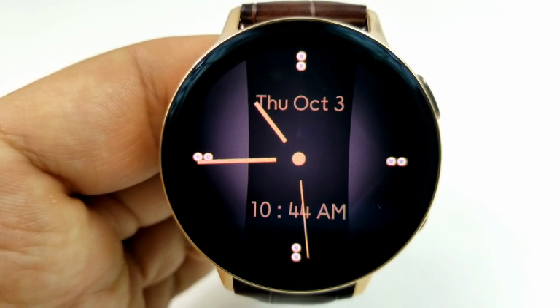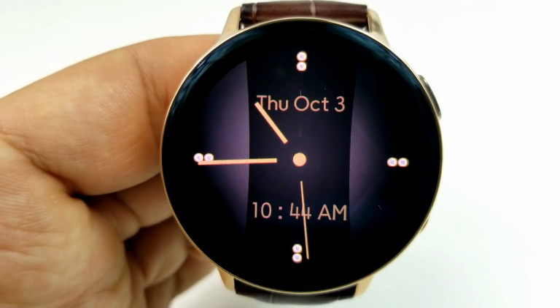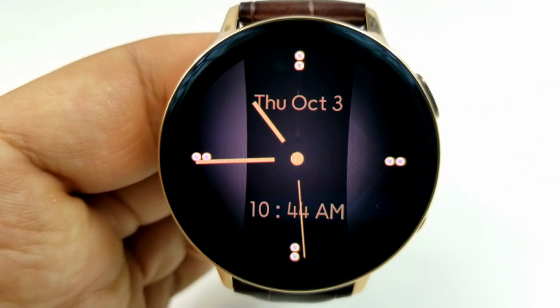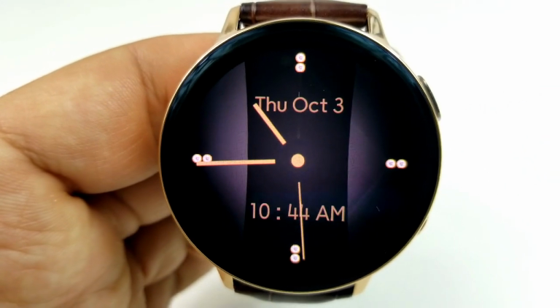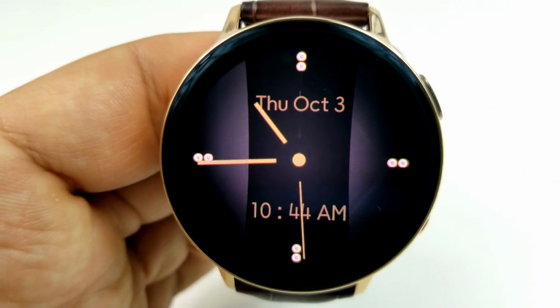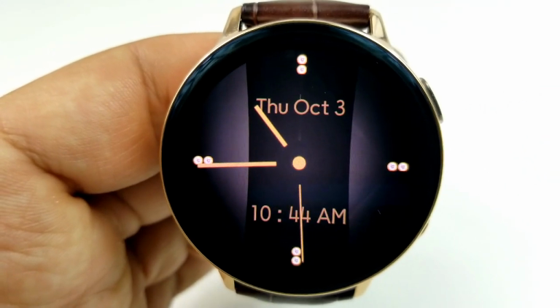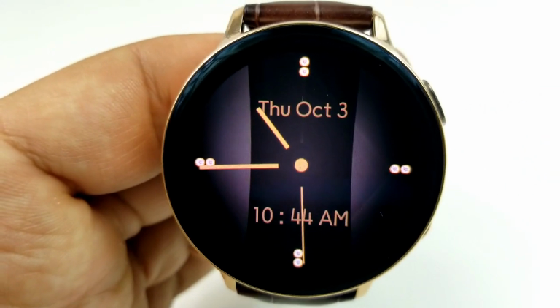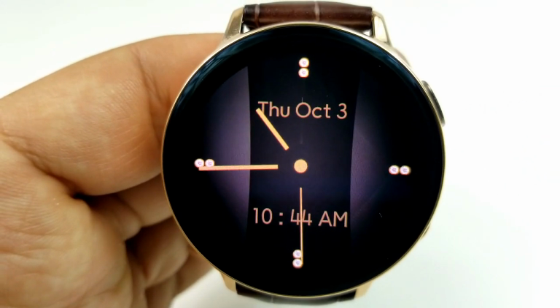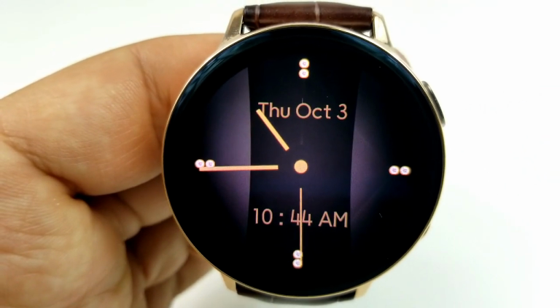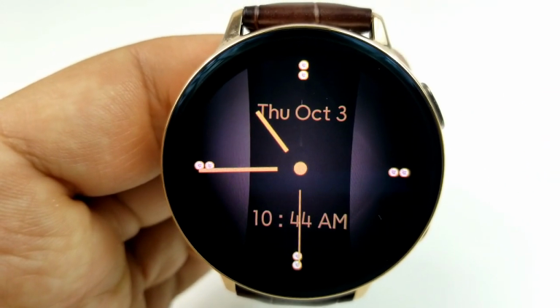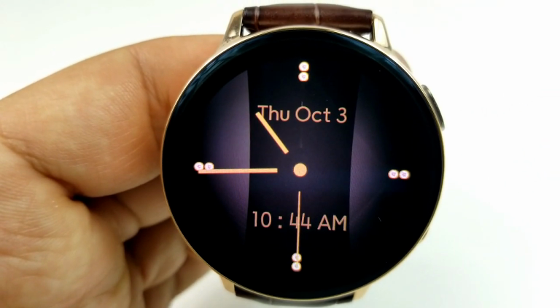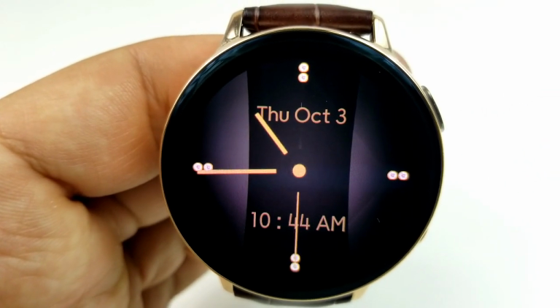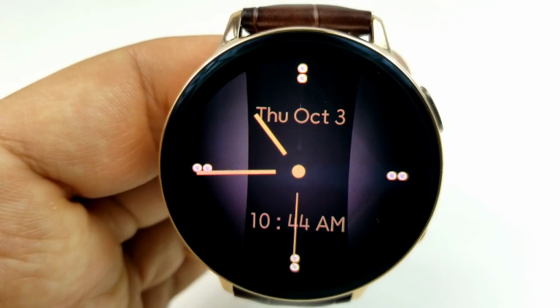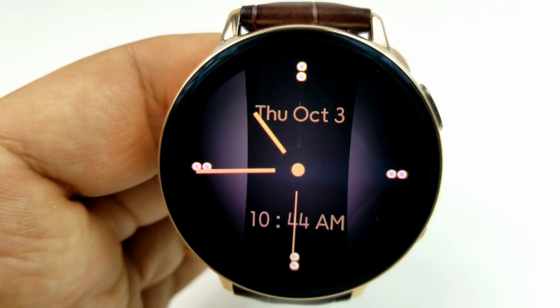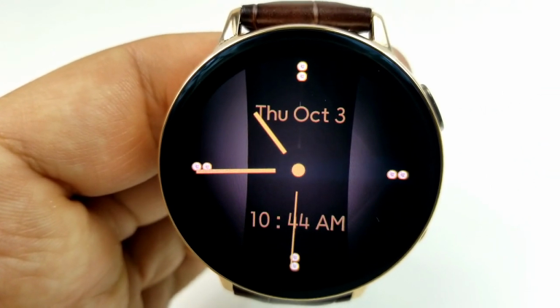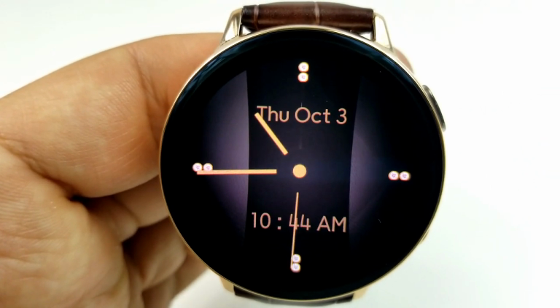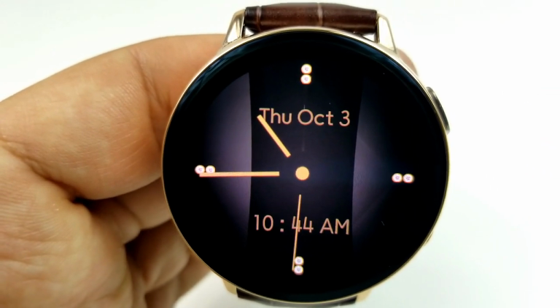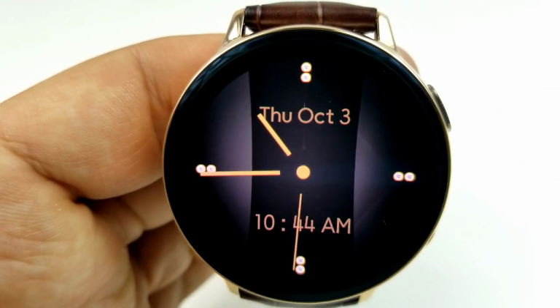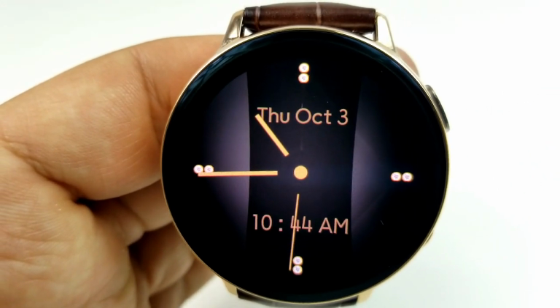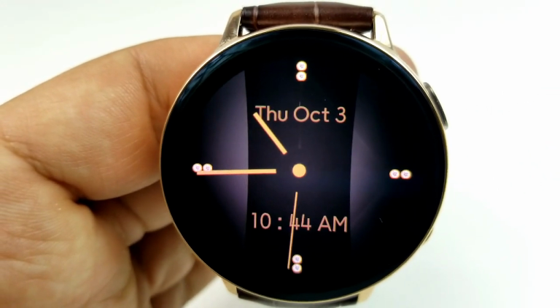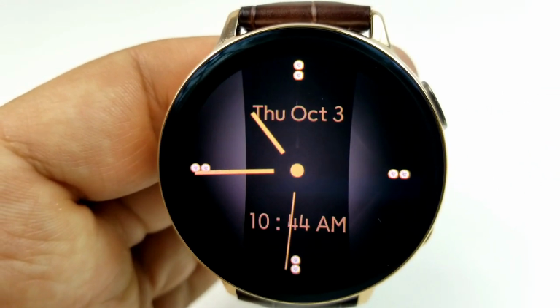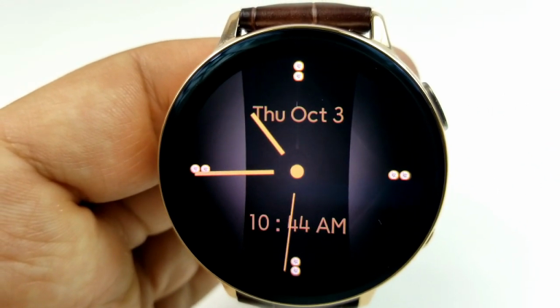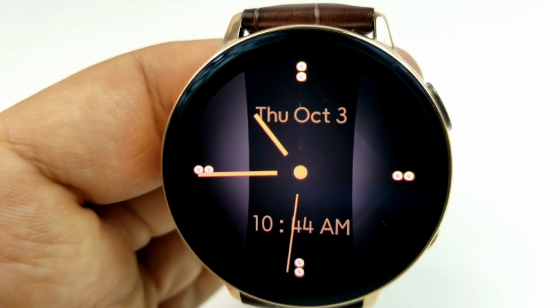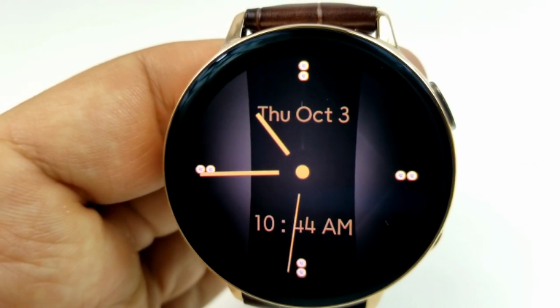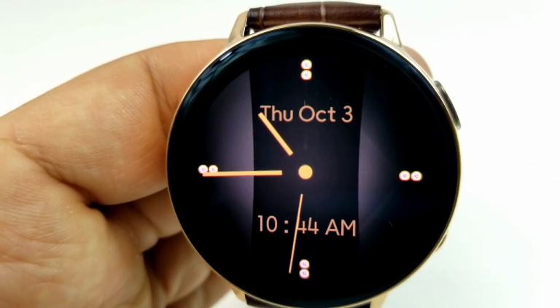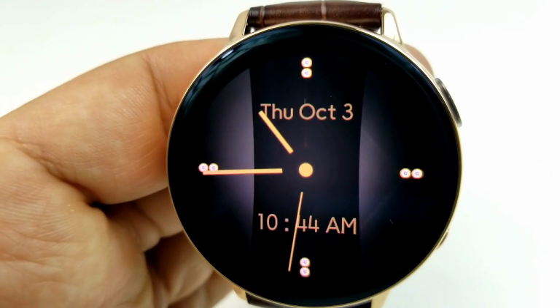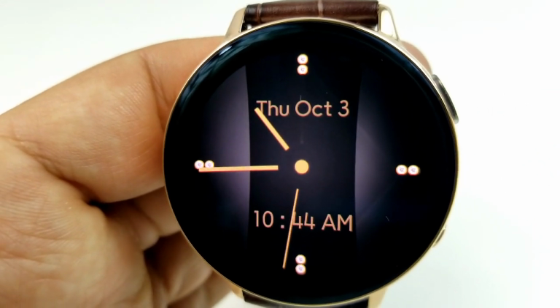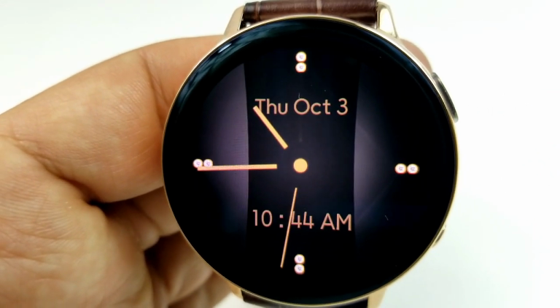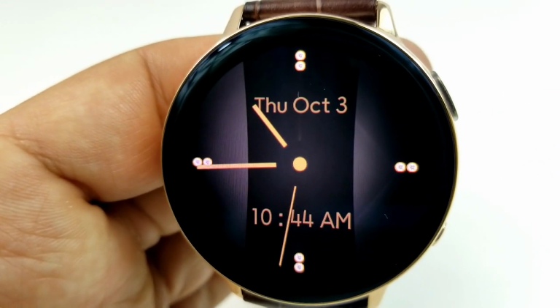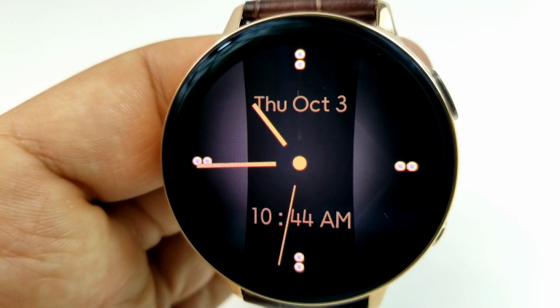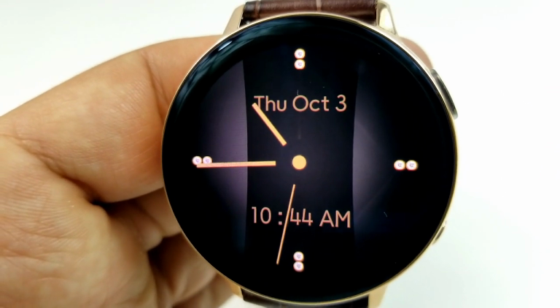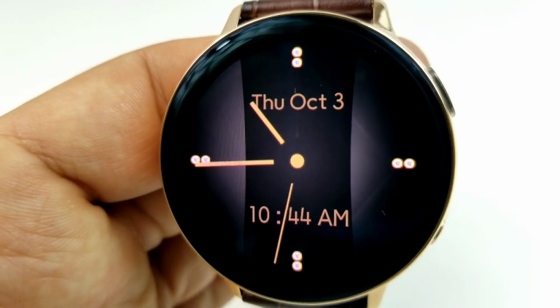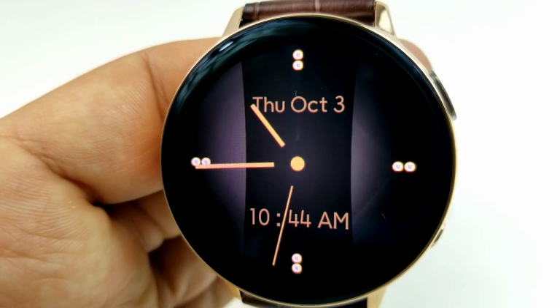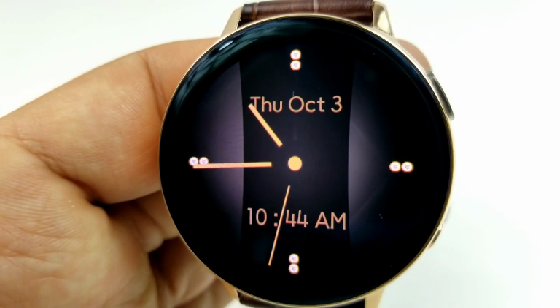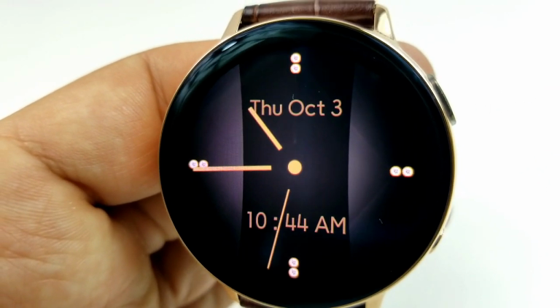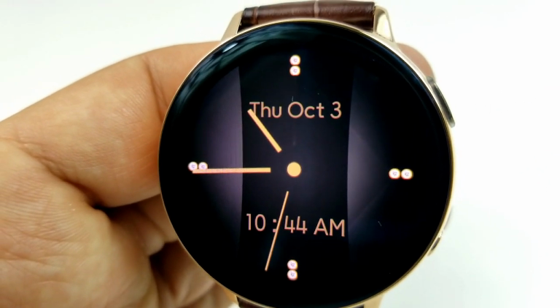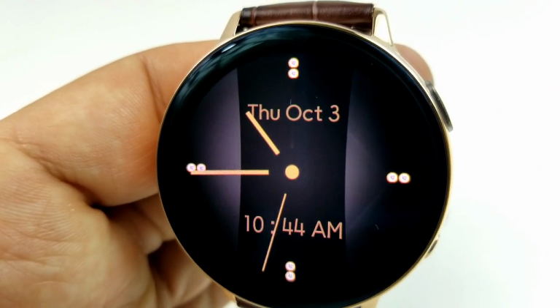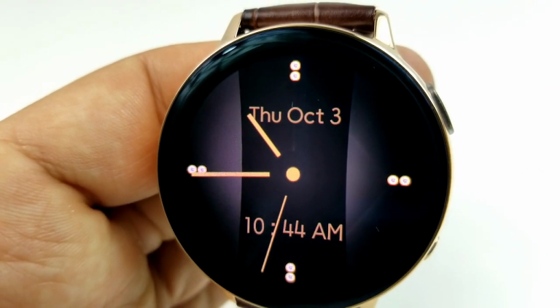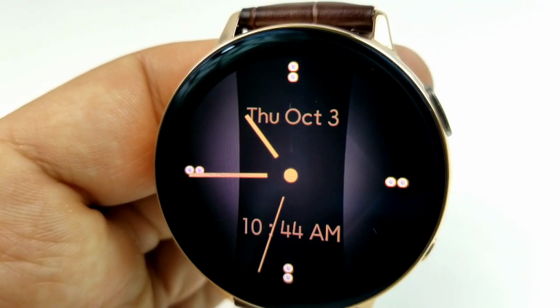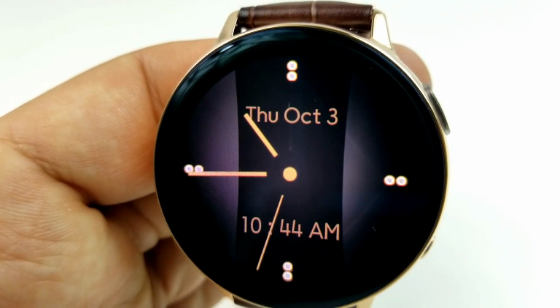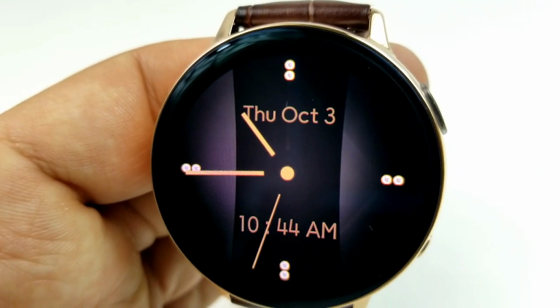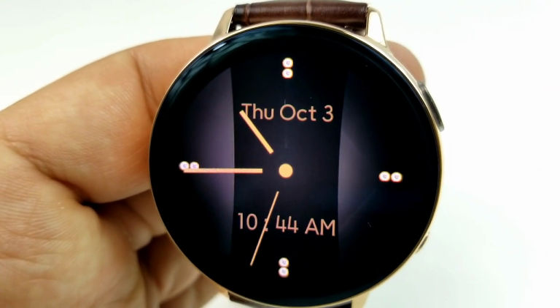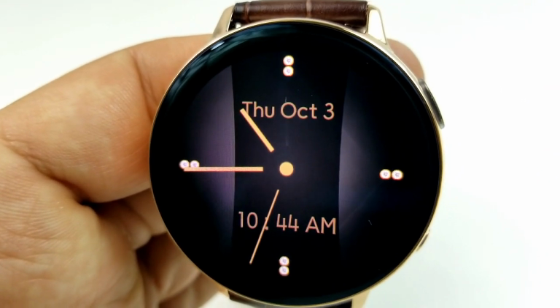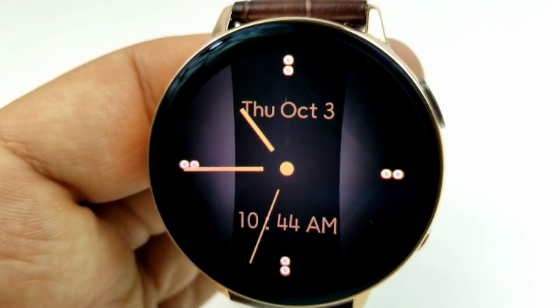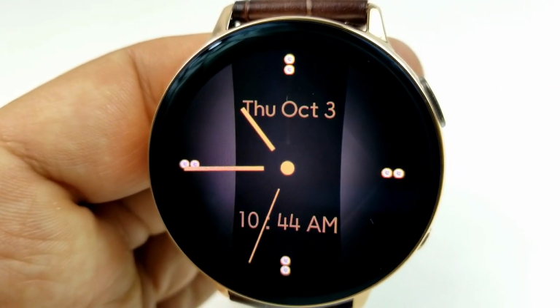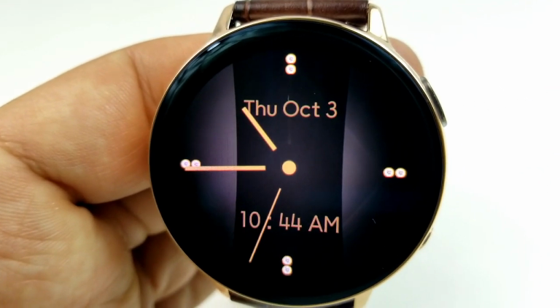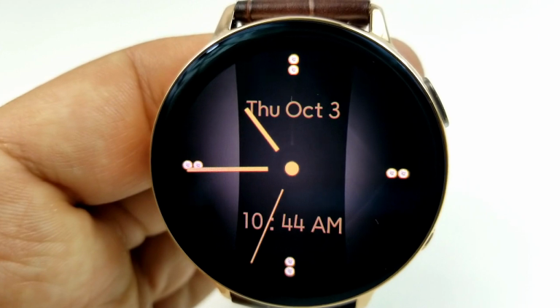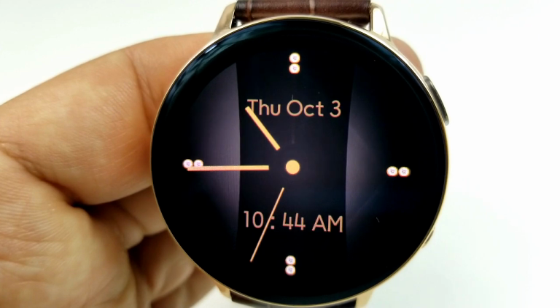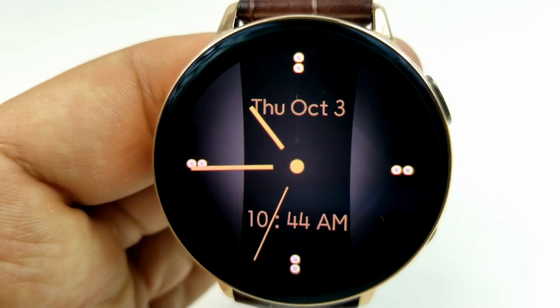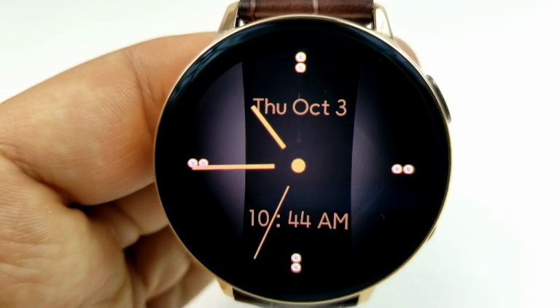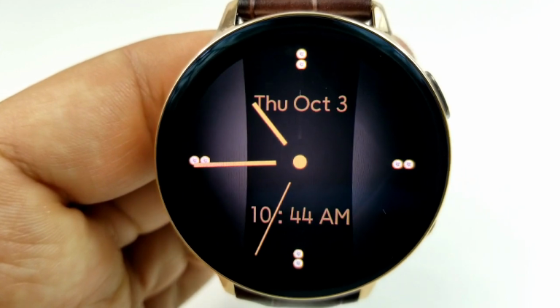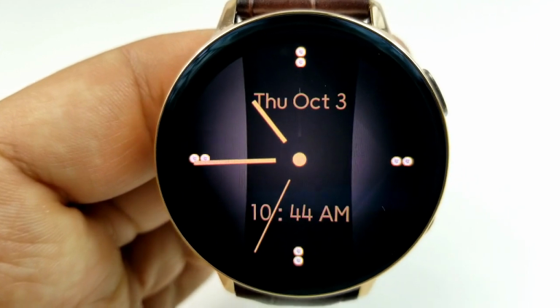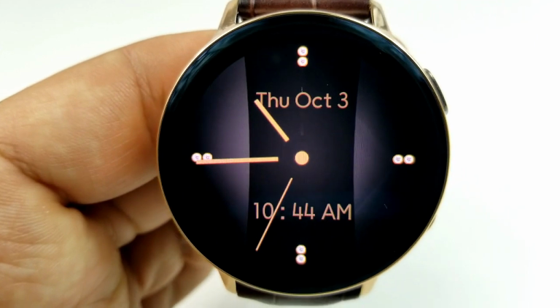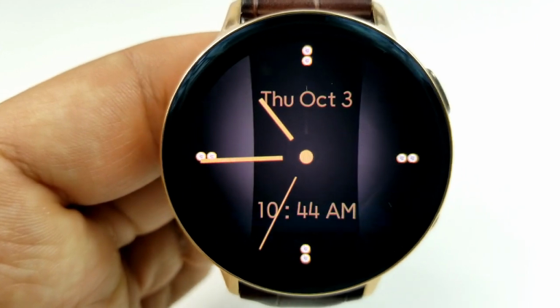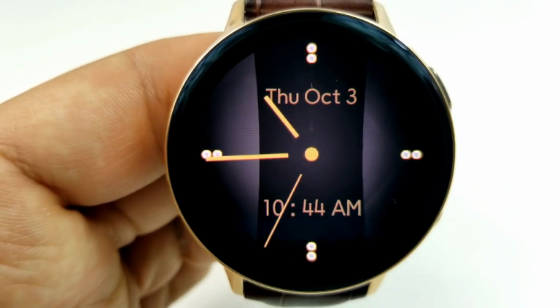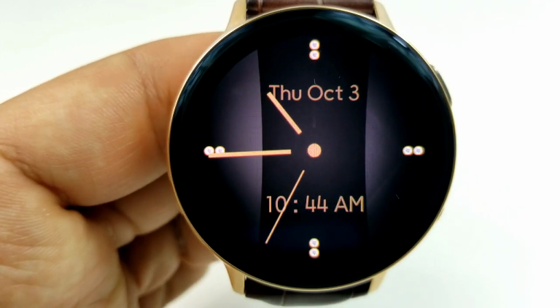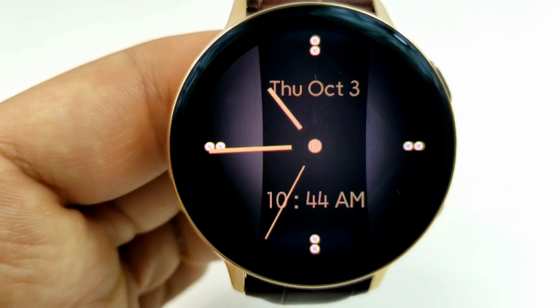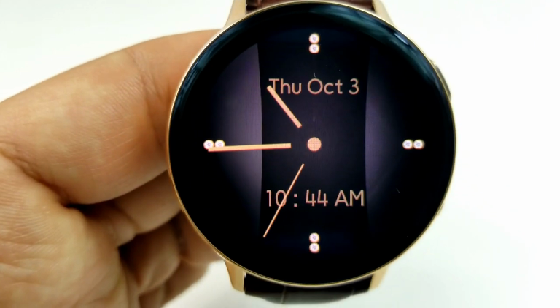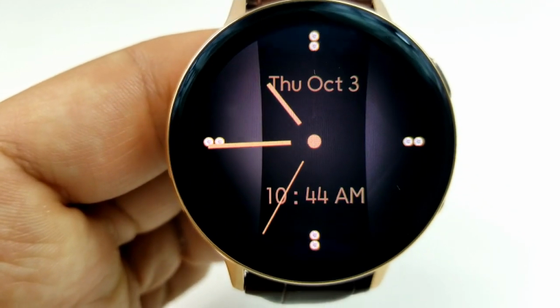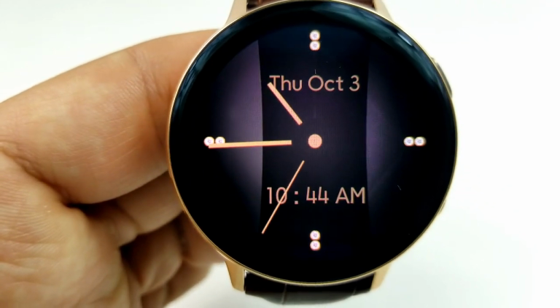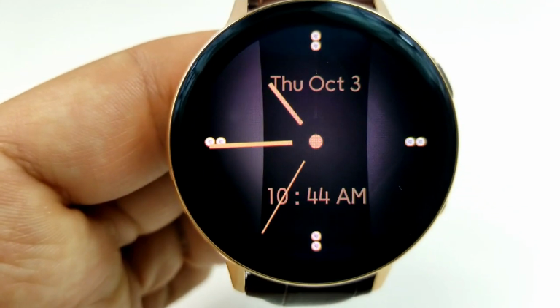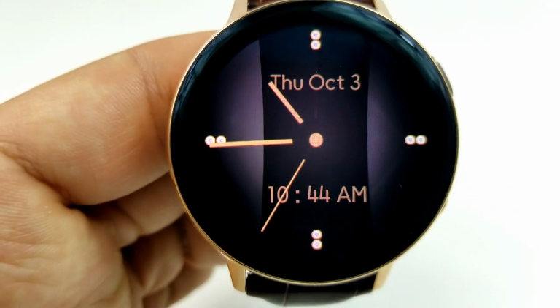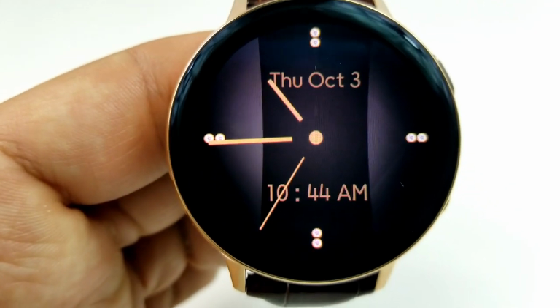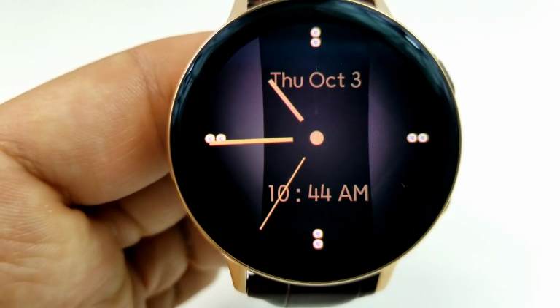The remaining features are identified right at the top of the face and they show the current day, the month, as well as the date.